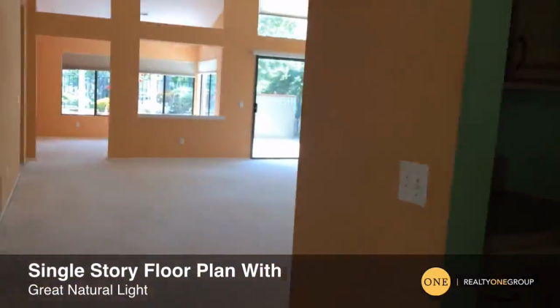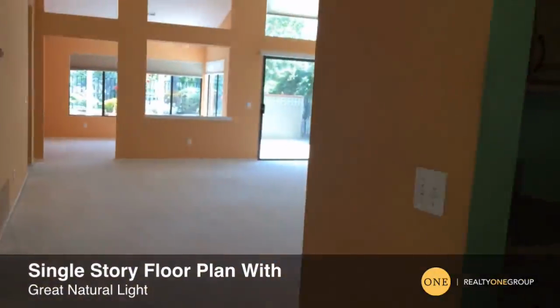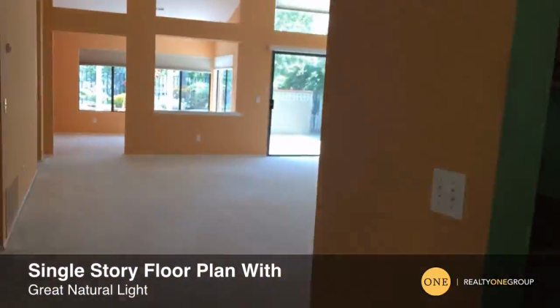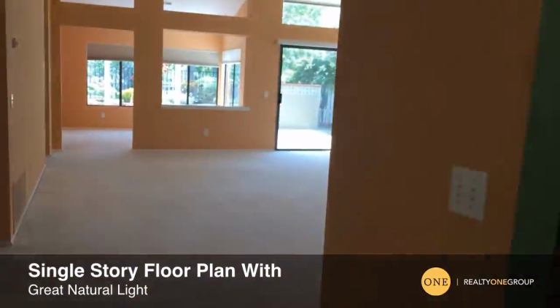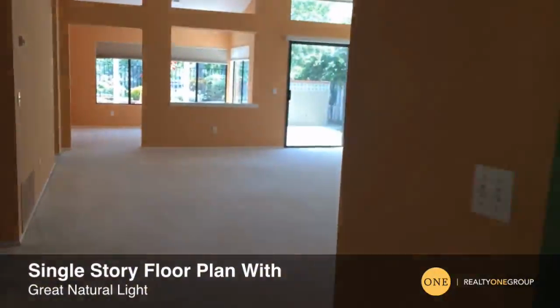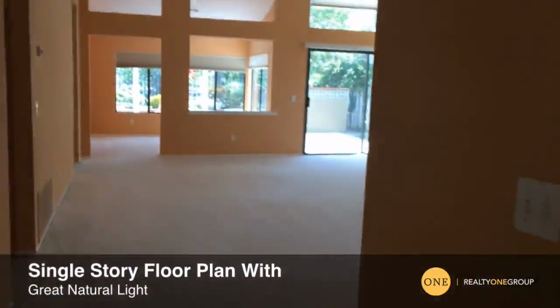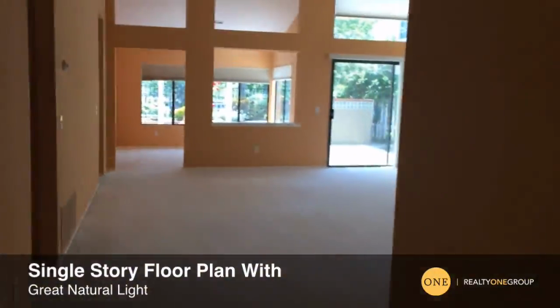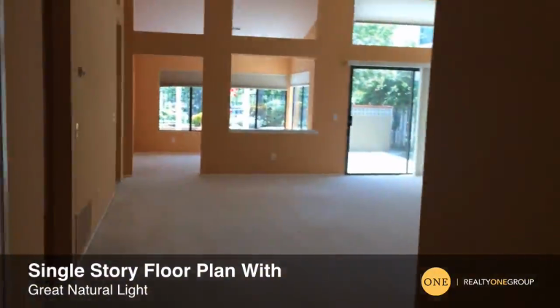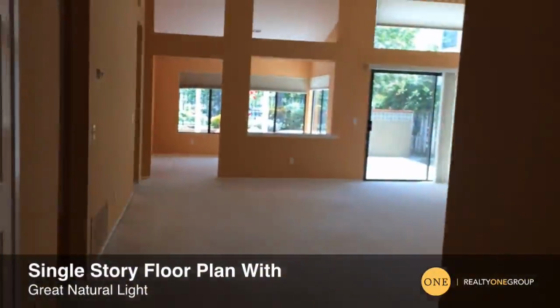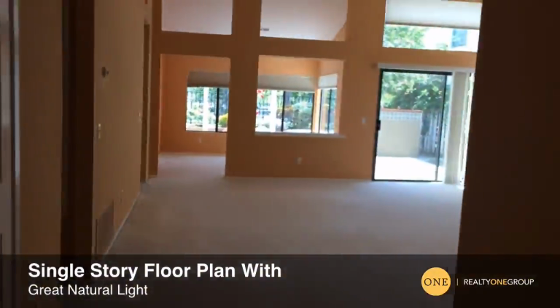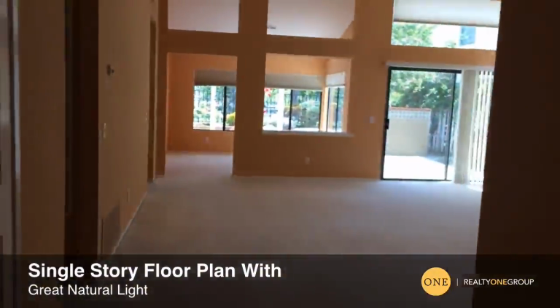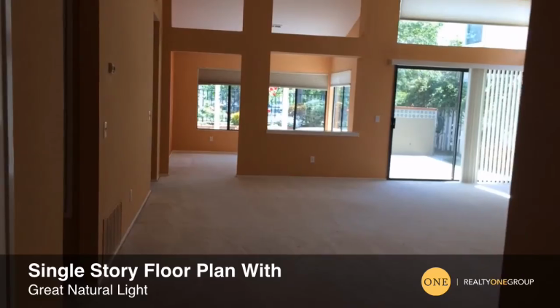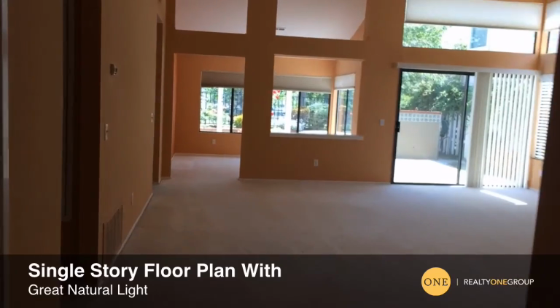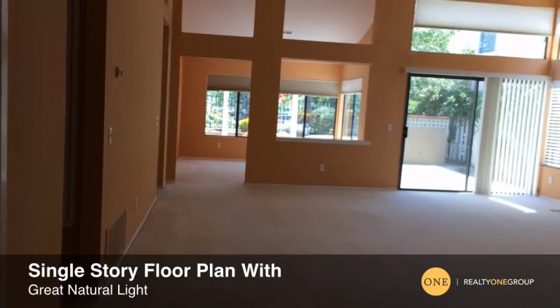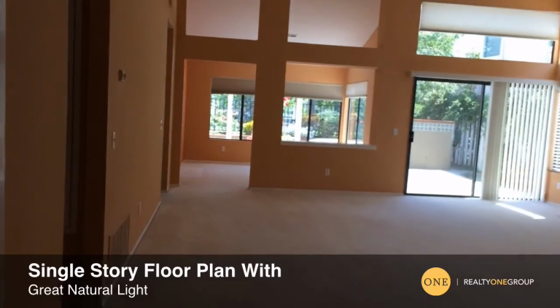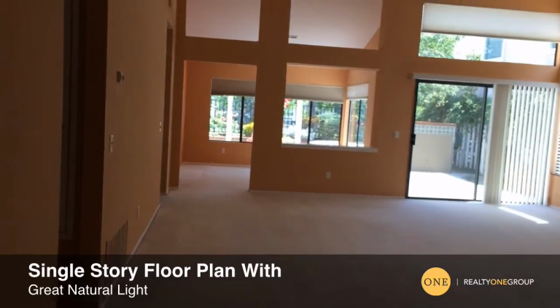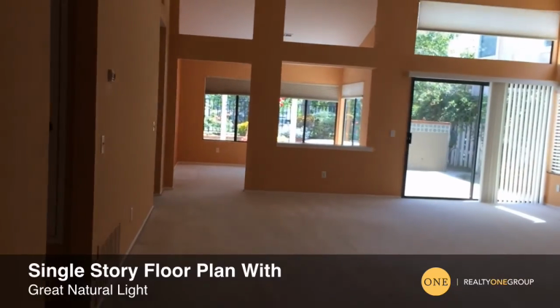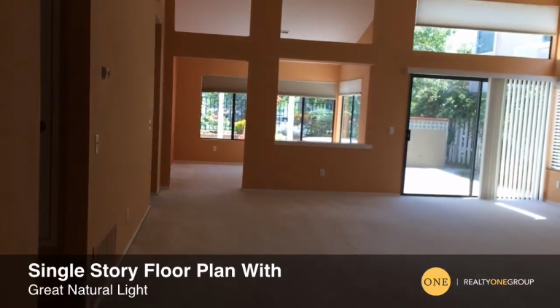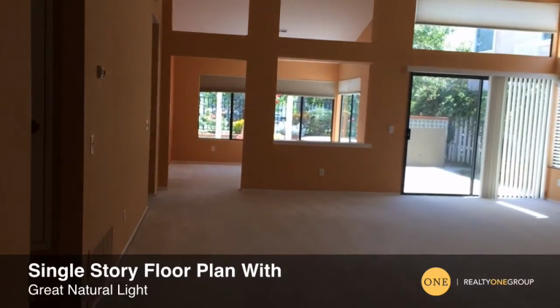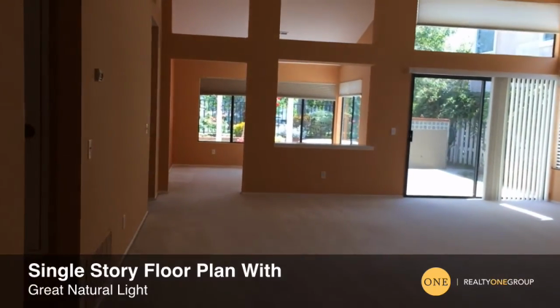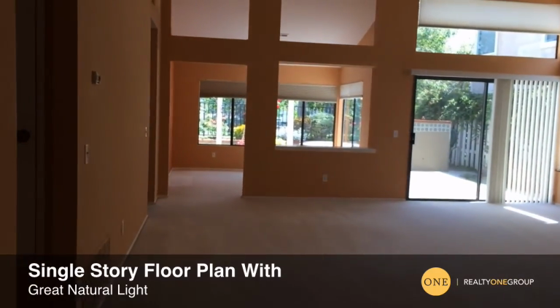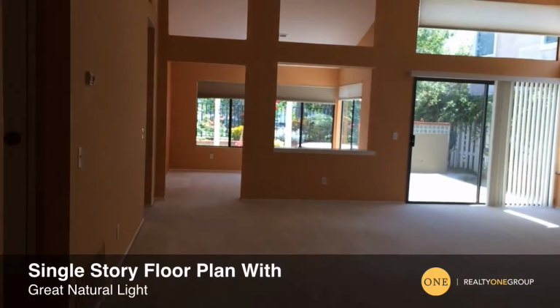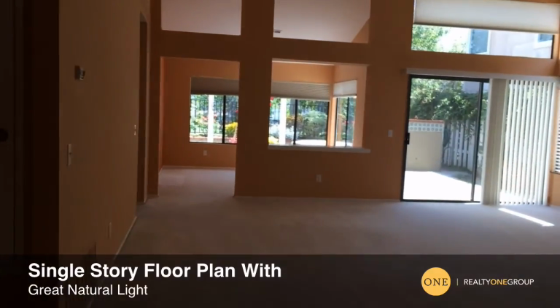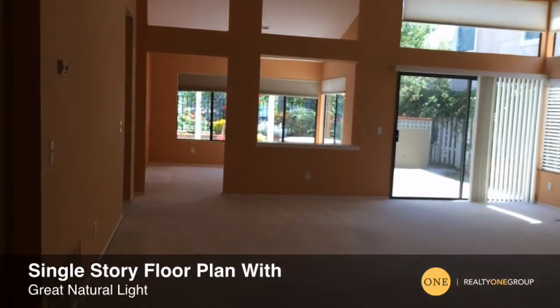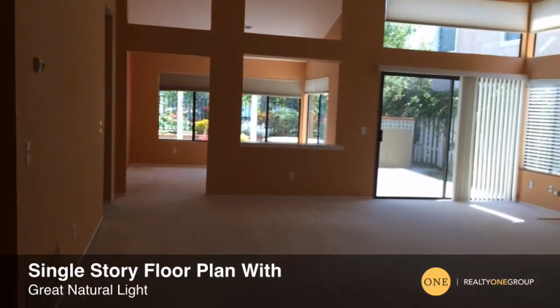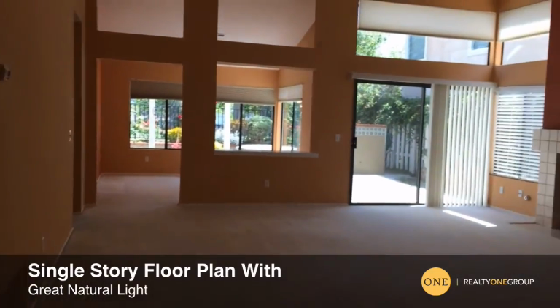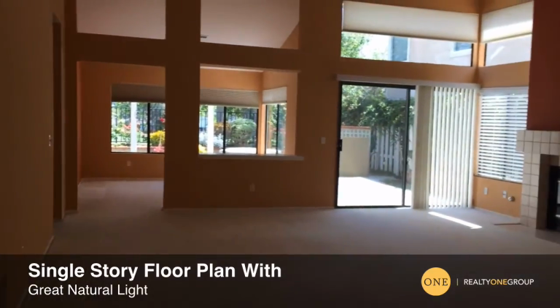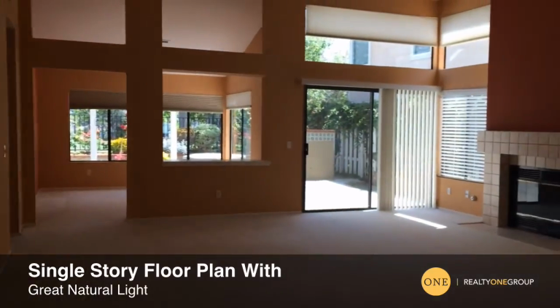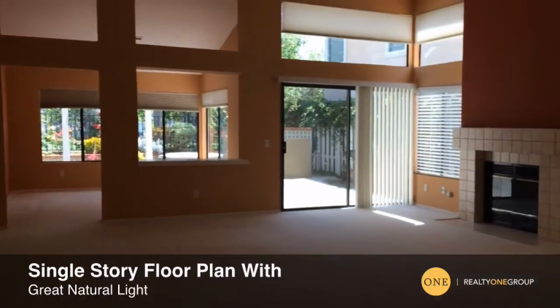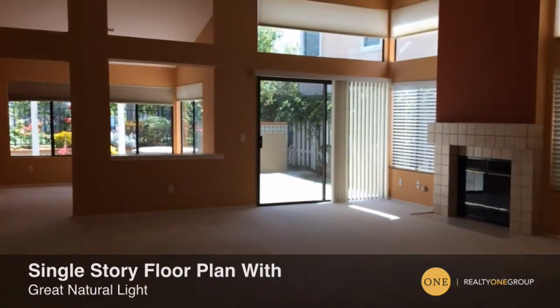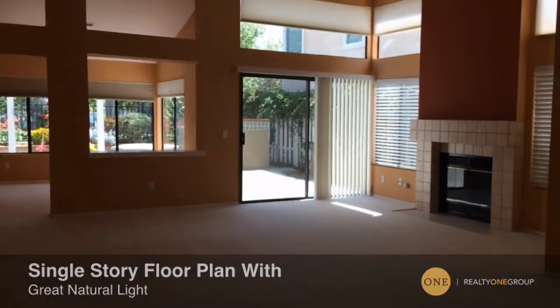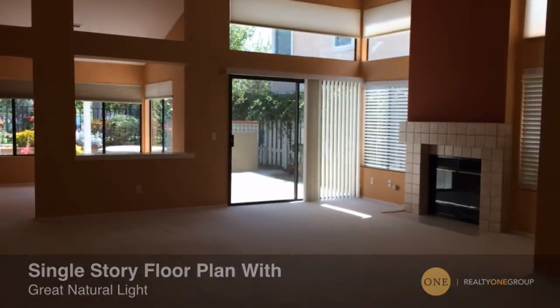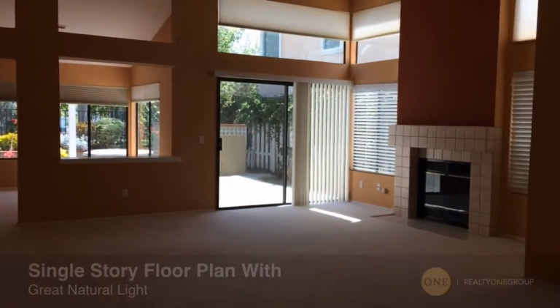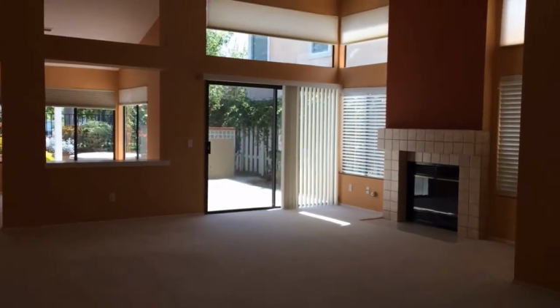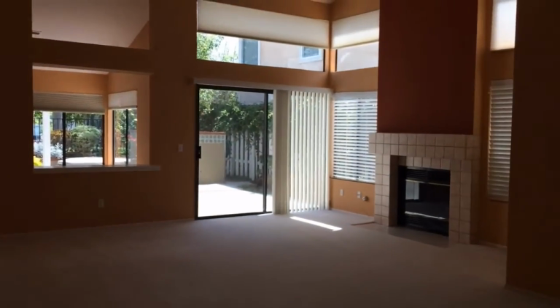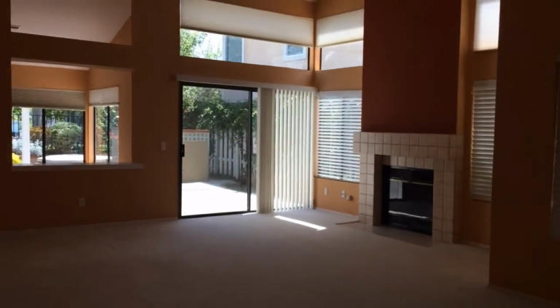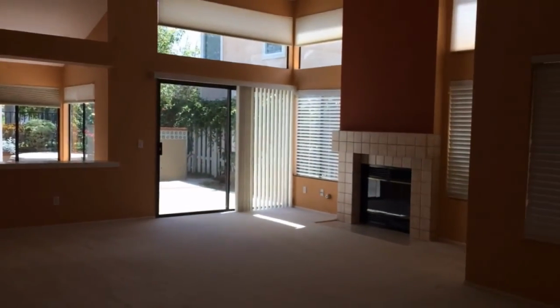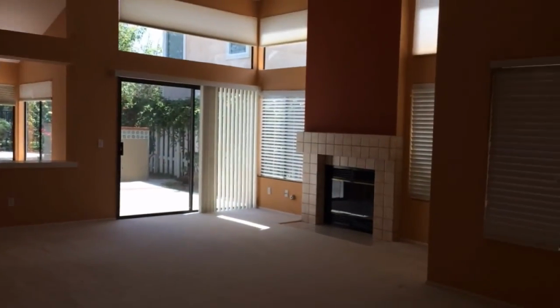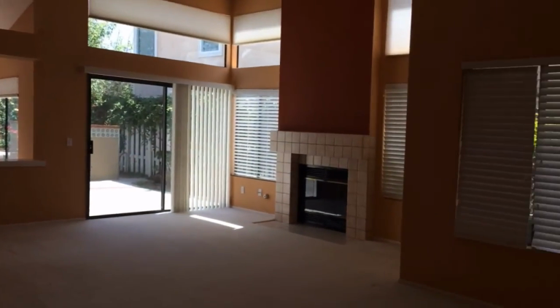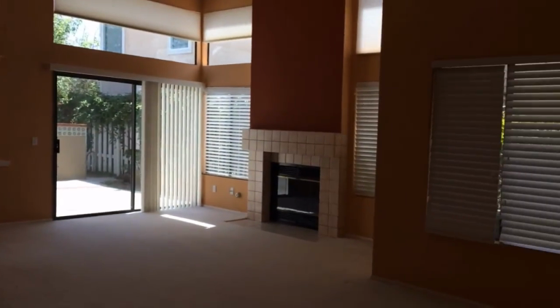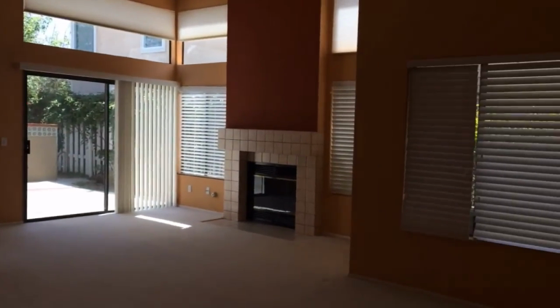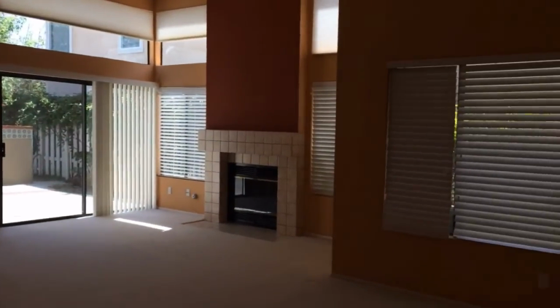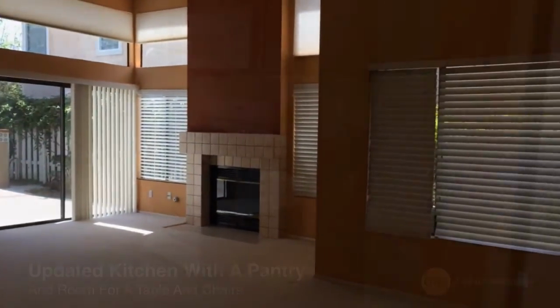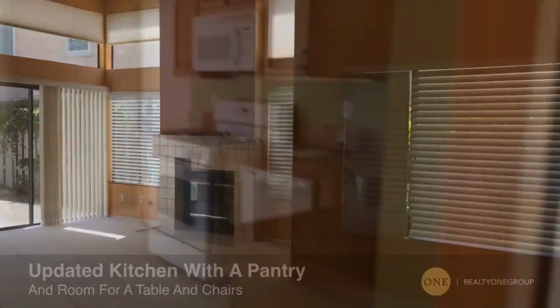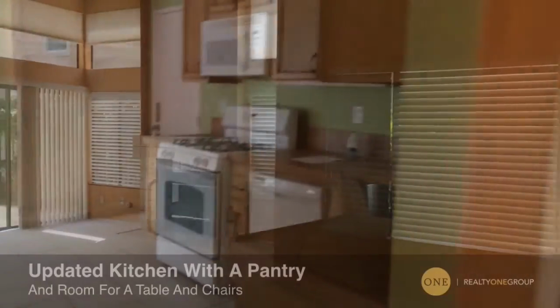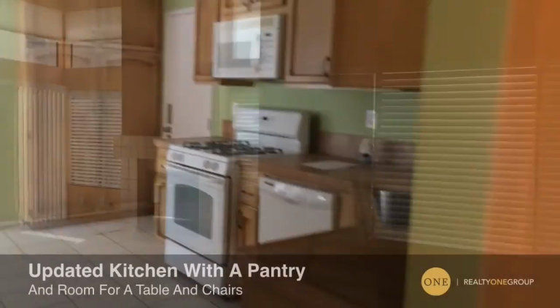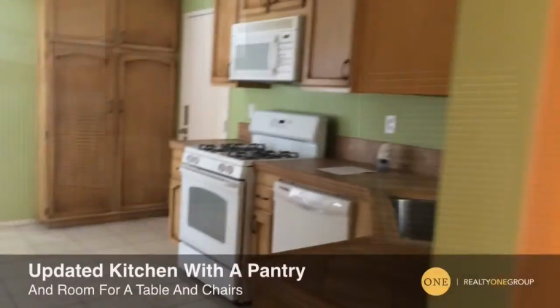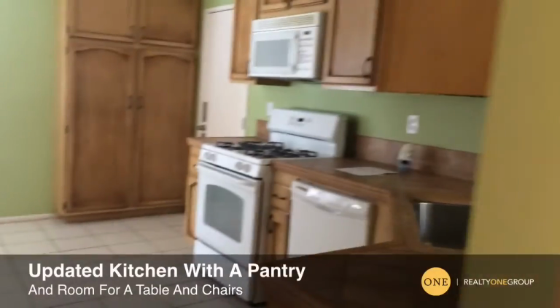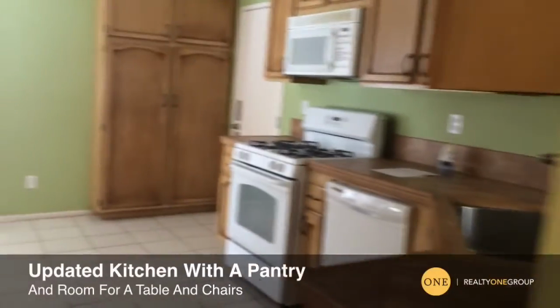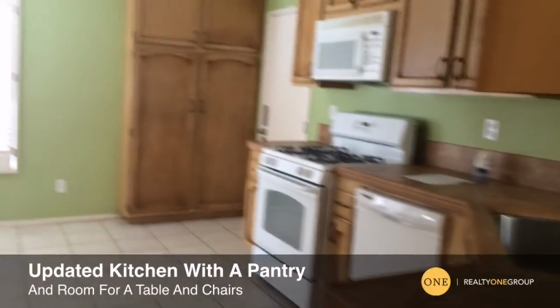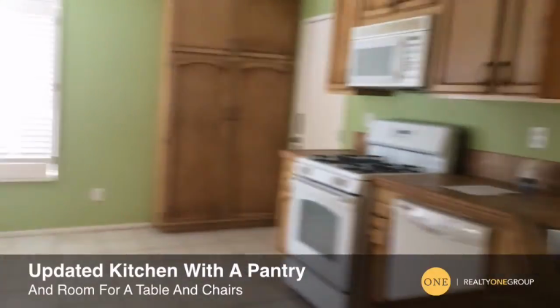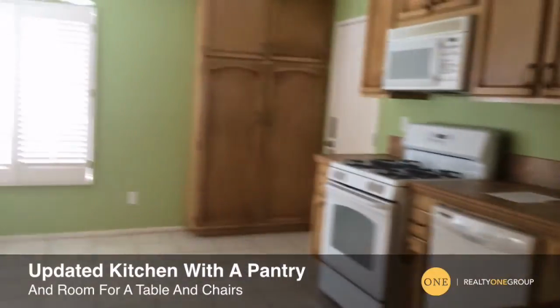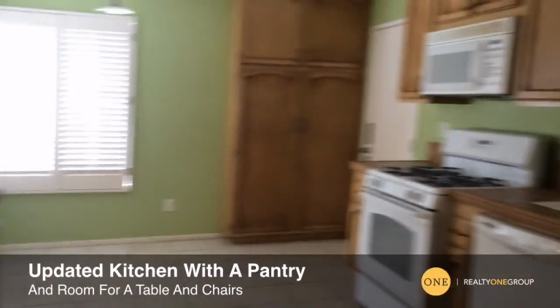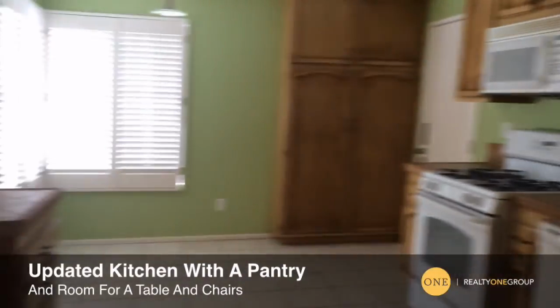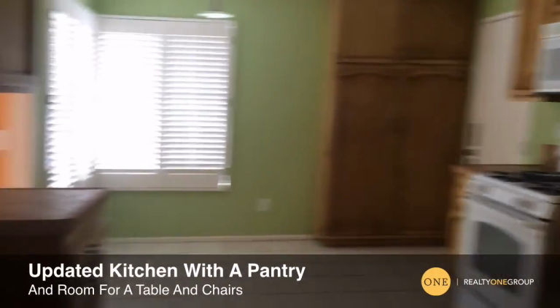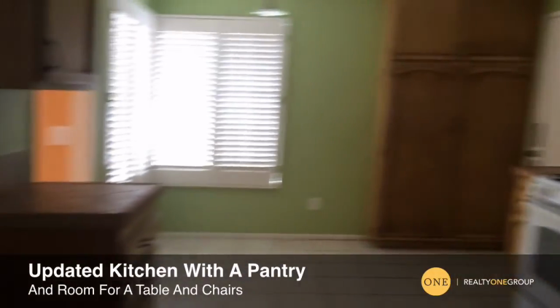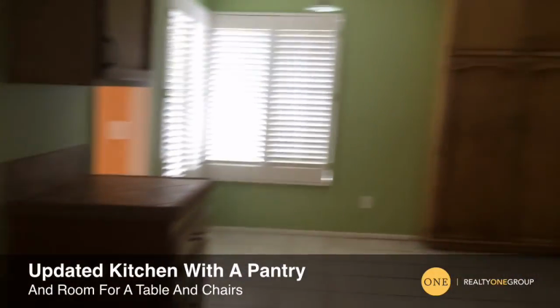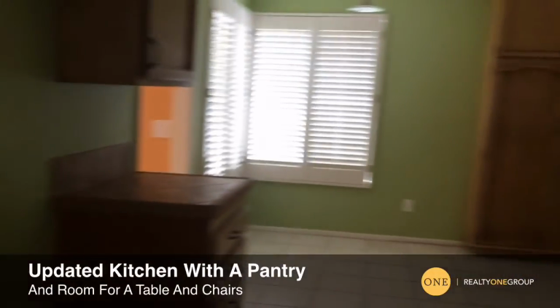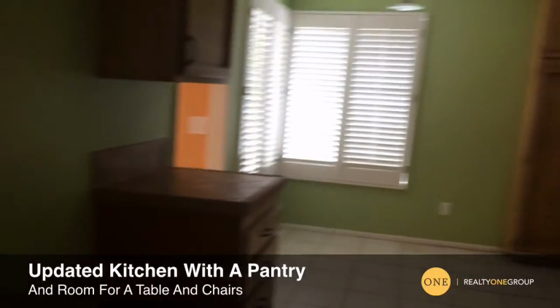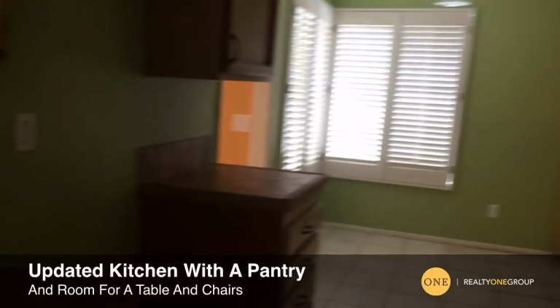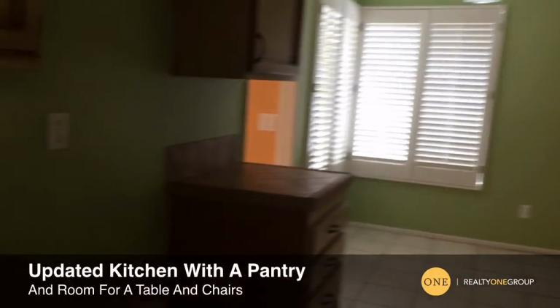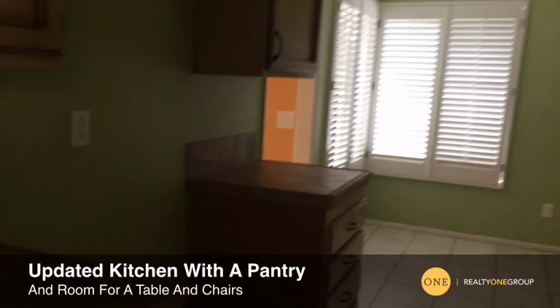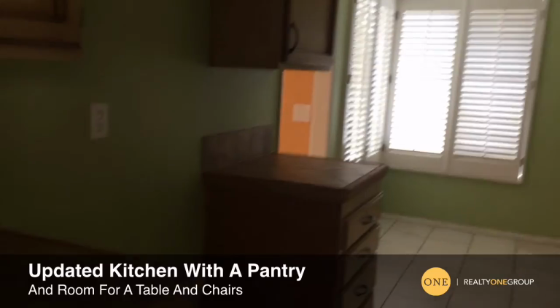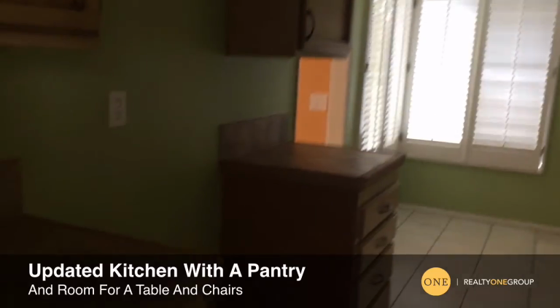These vaulted ceilings, open floor plan, and abundance of windows is just awesome. Don't you want to move right in?